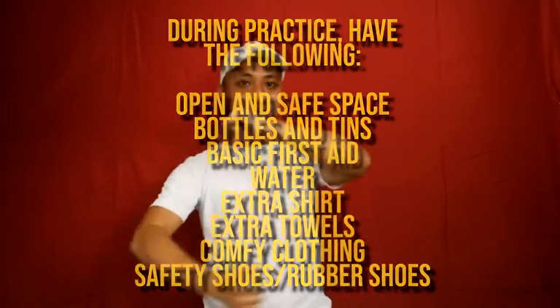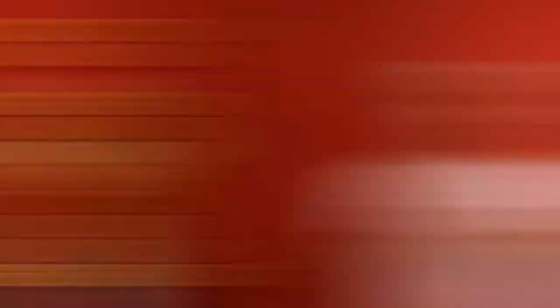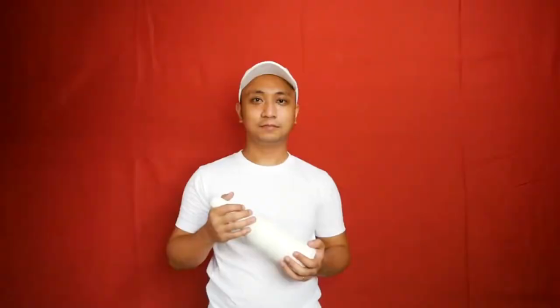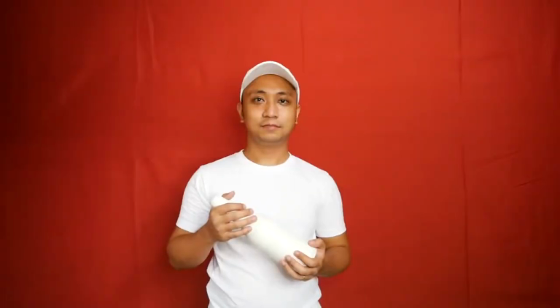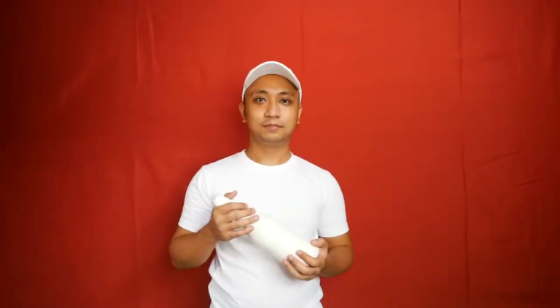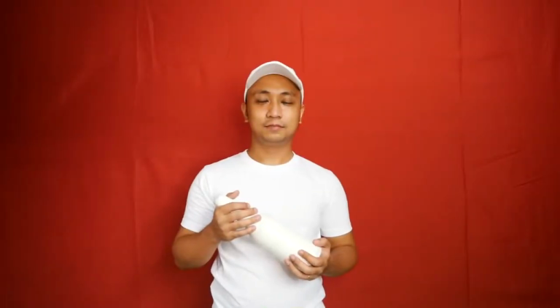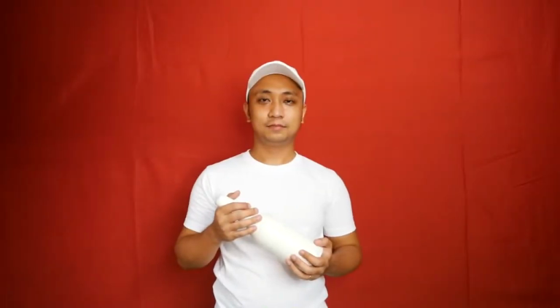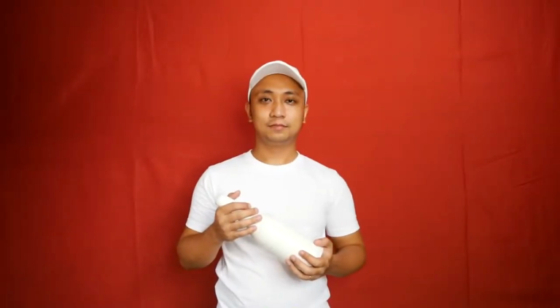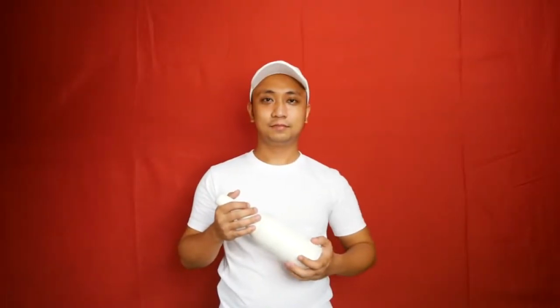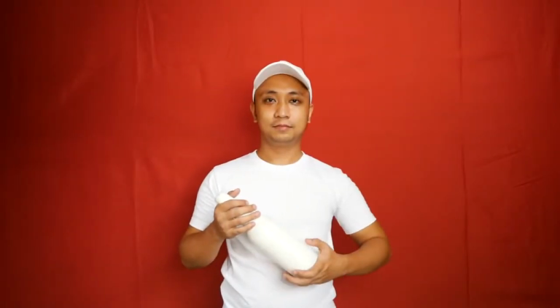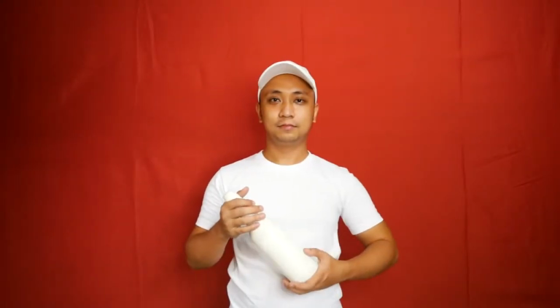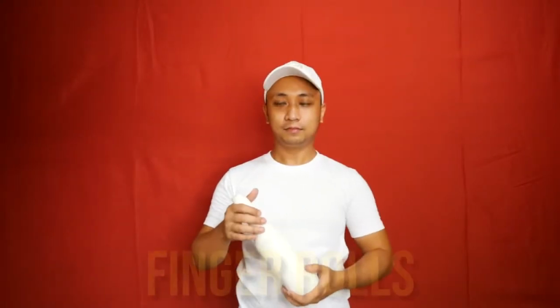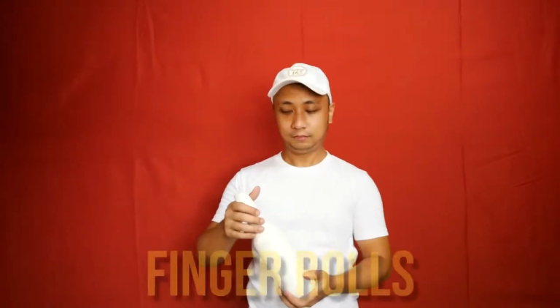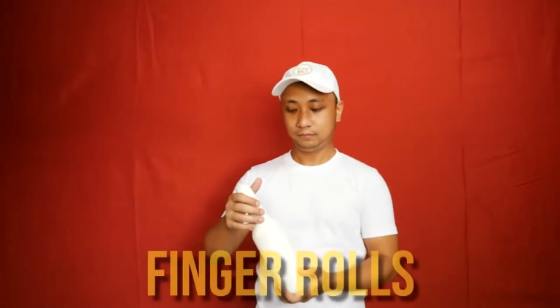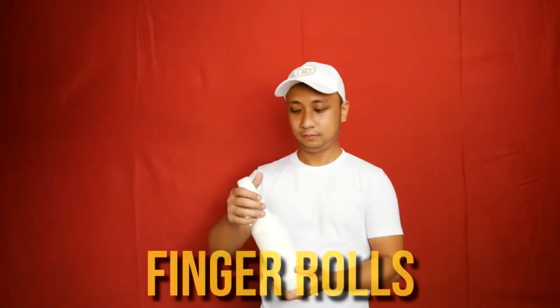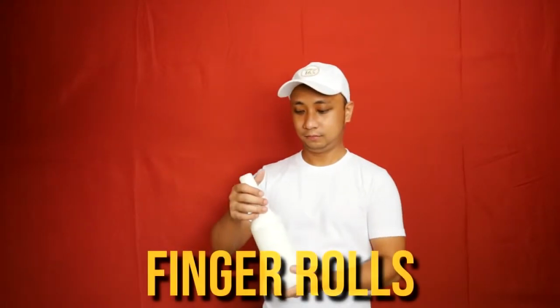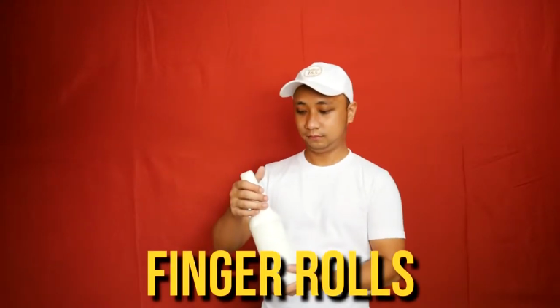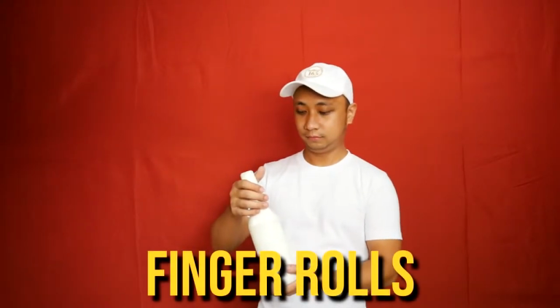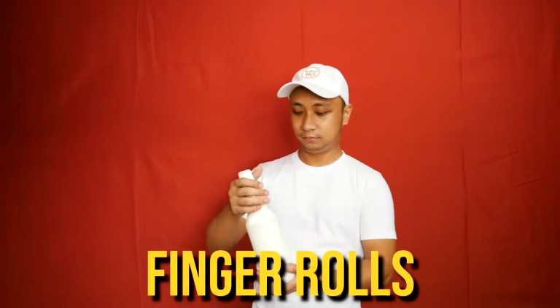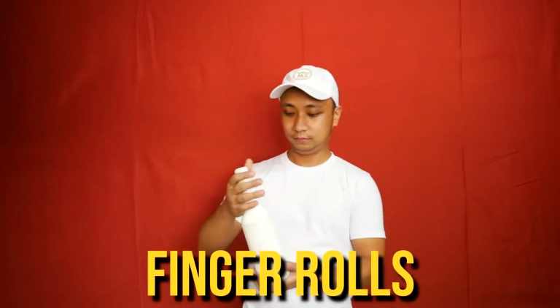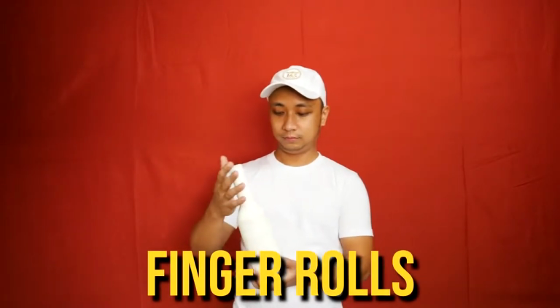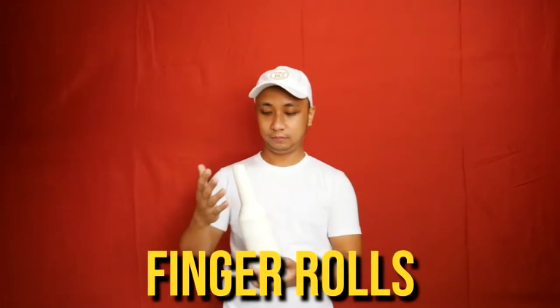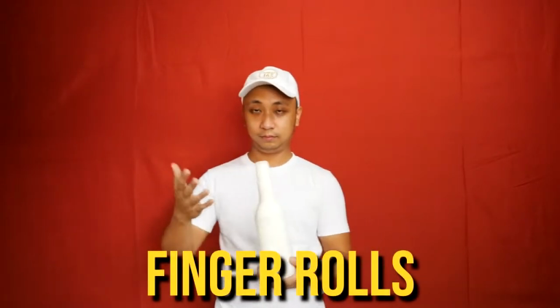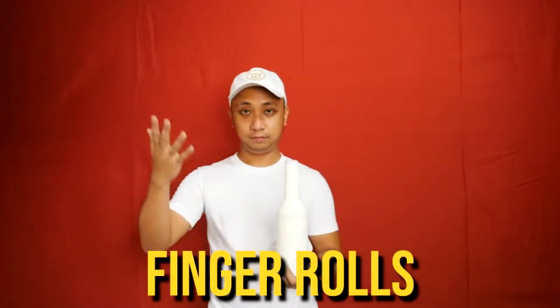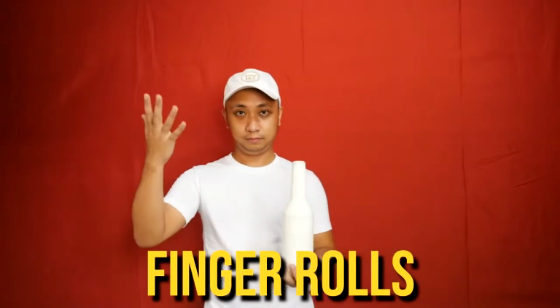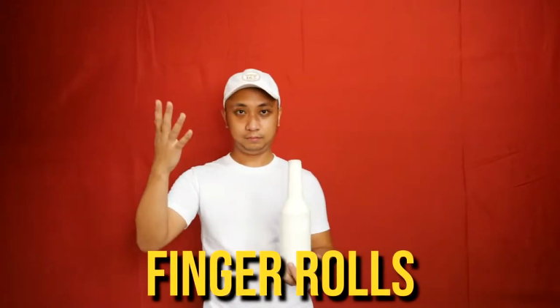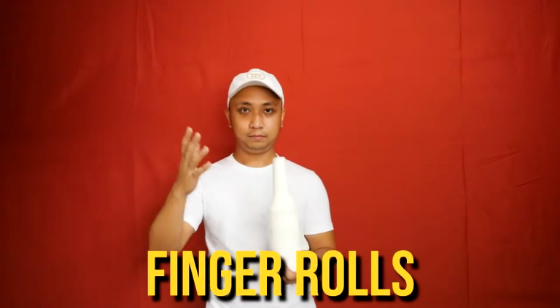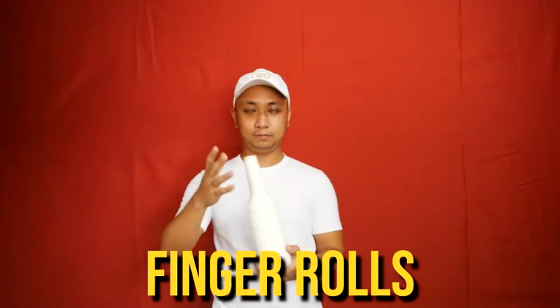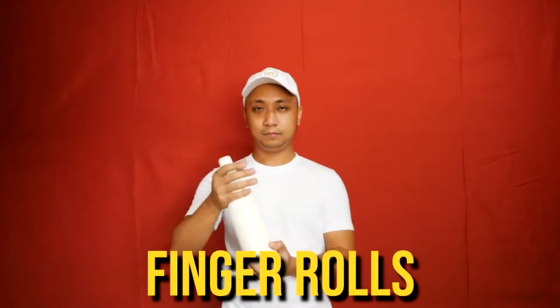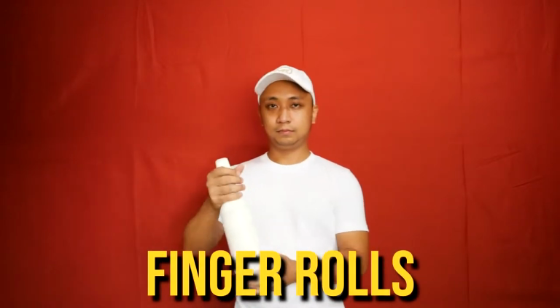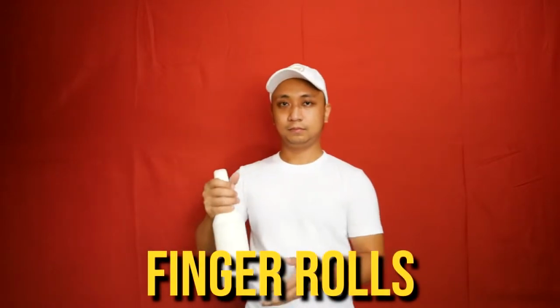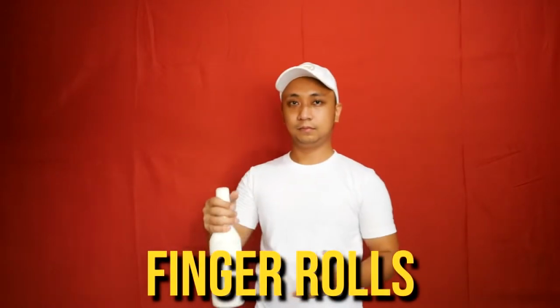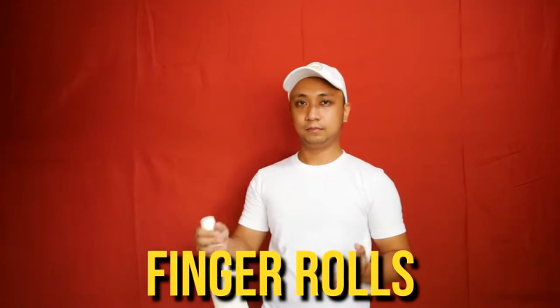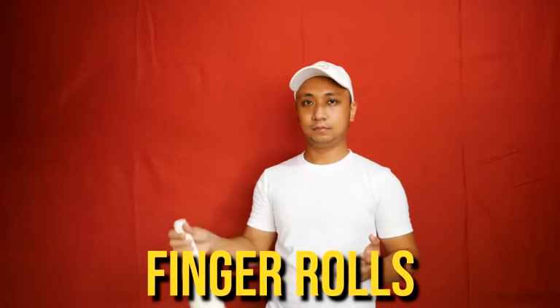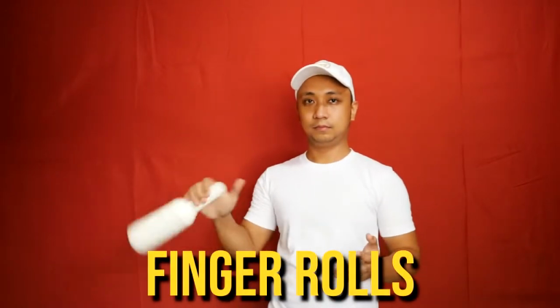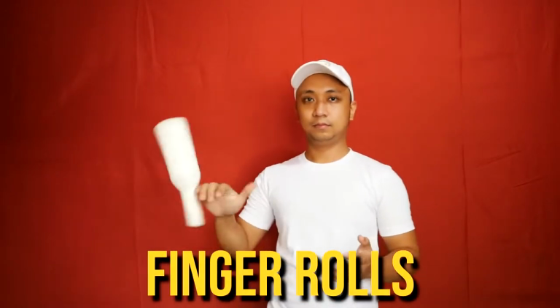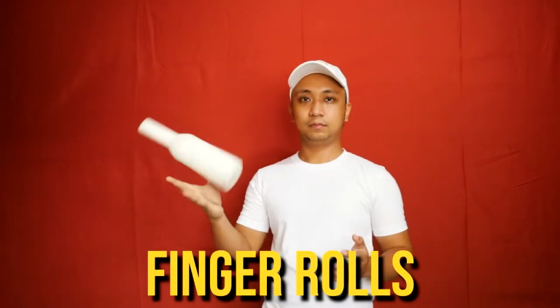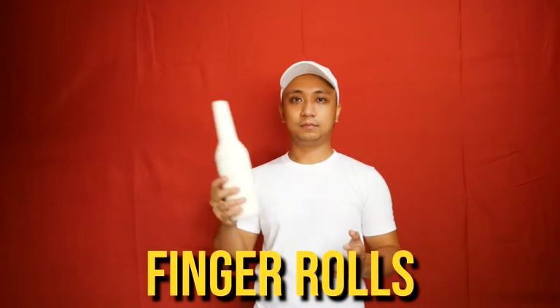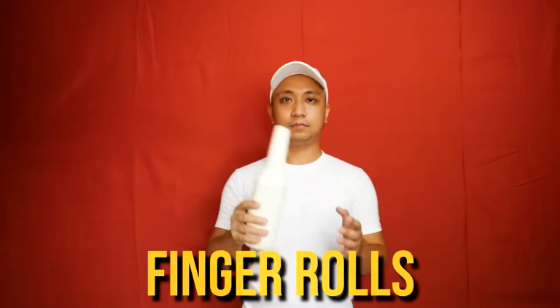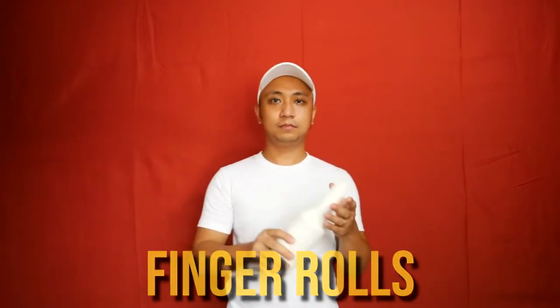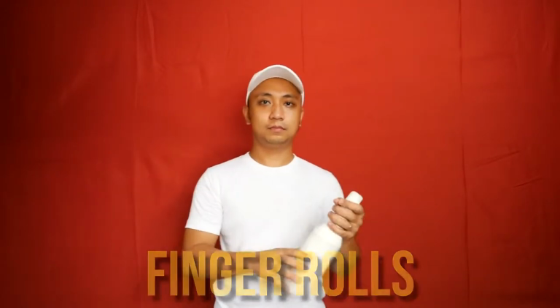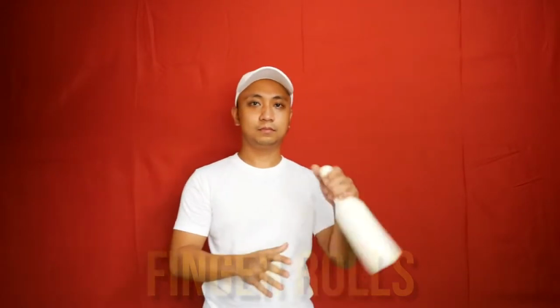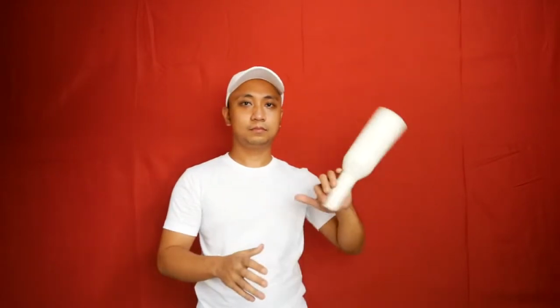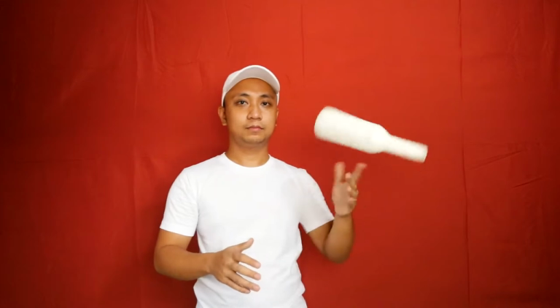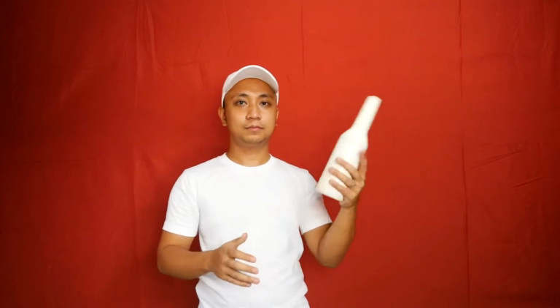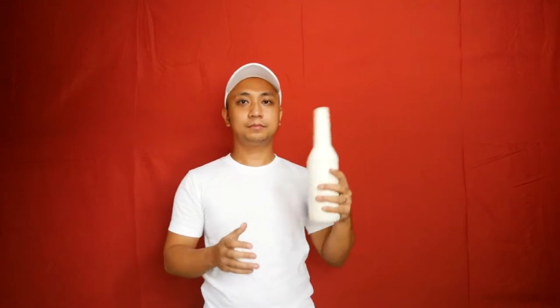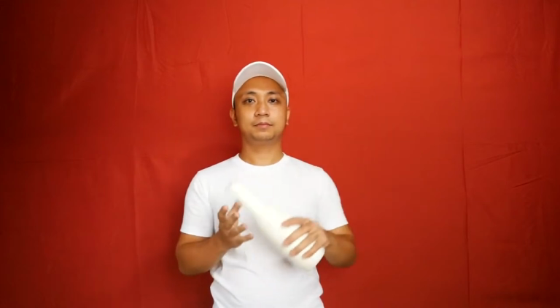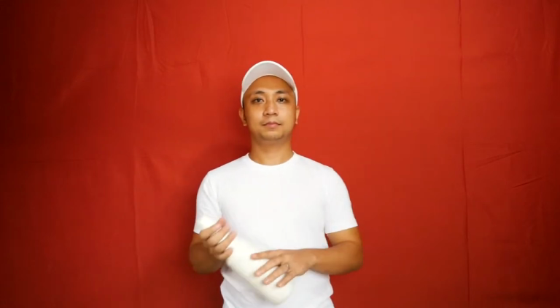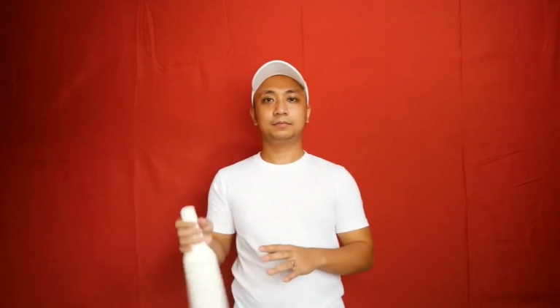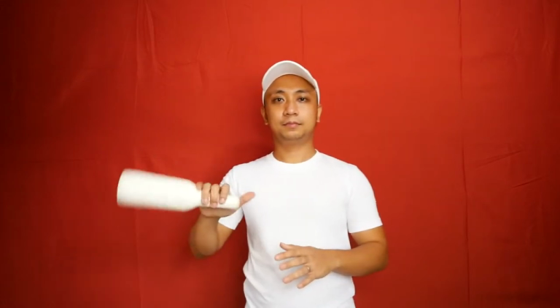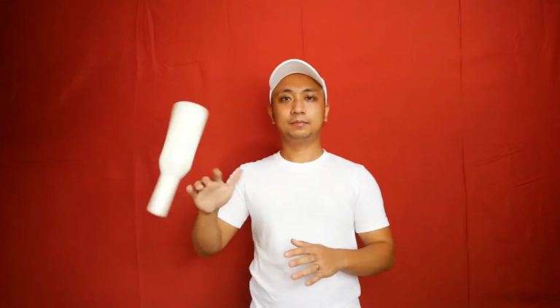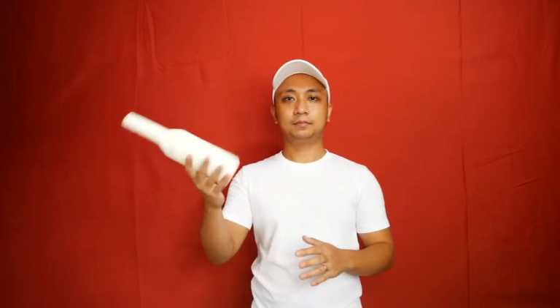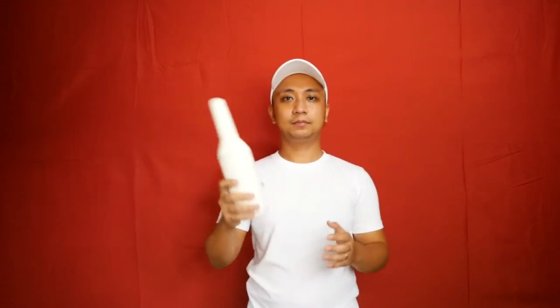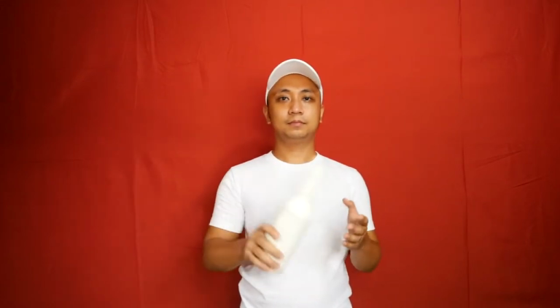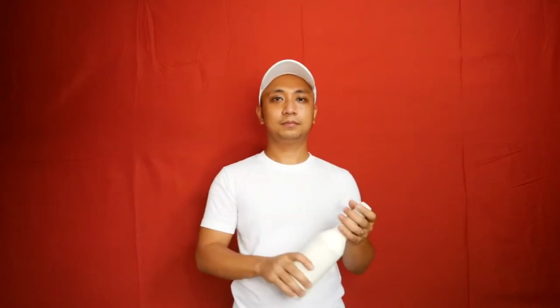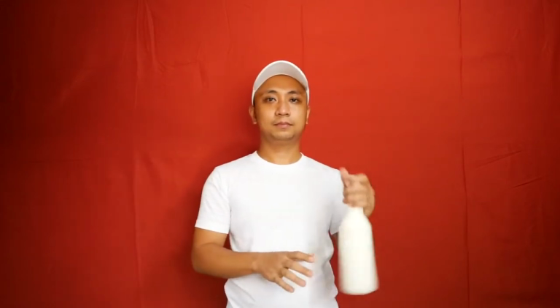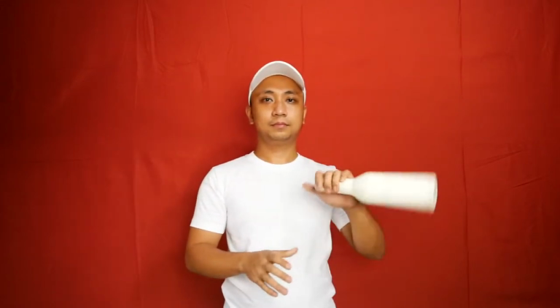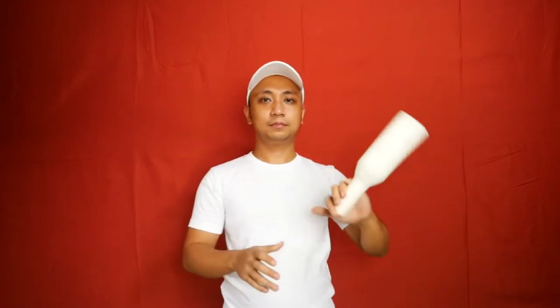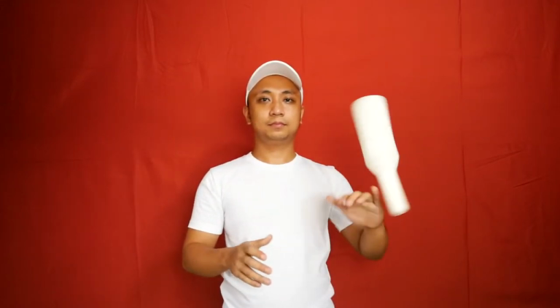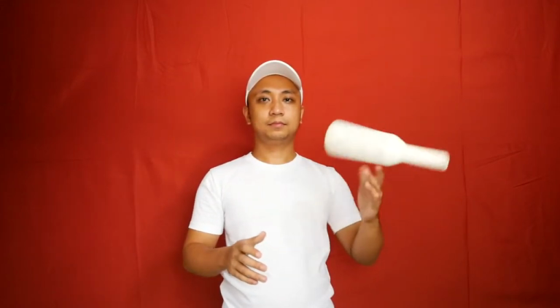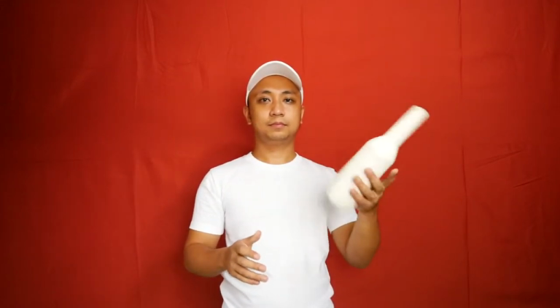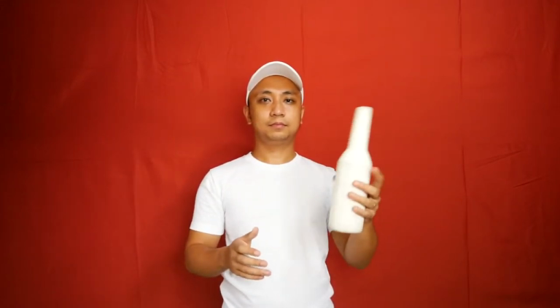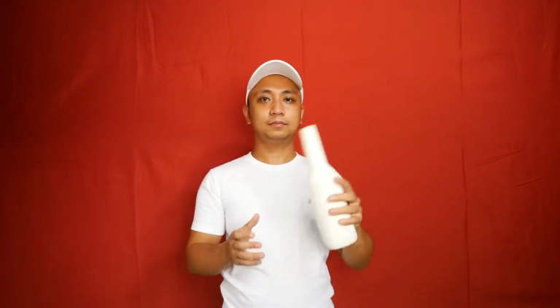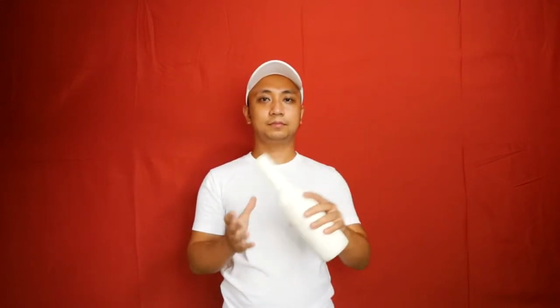Hello guys, it's me again Angelo and welcome to another video. So in this video, I'm gonna show you some styles of finger rolls.